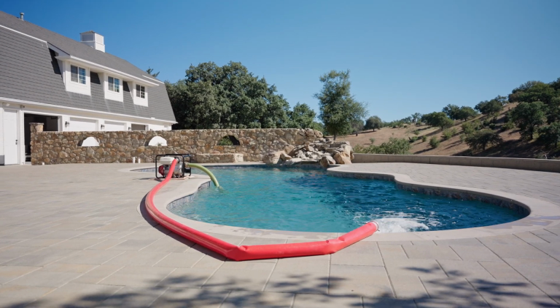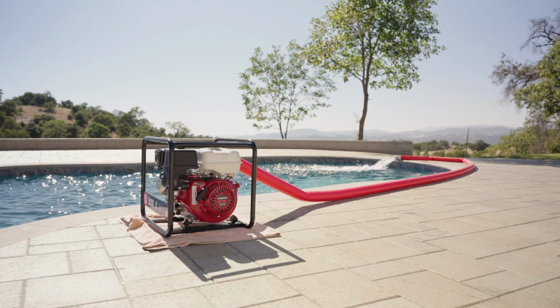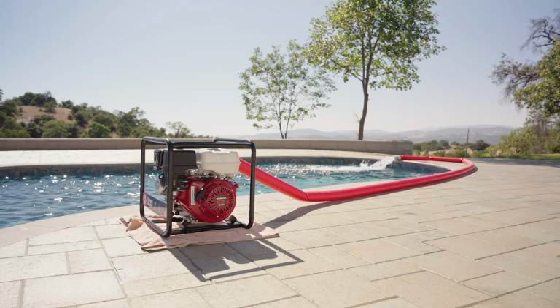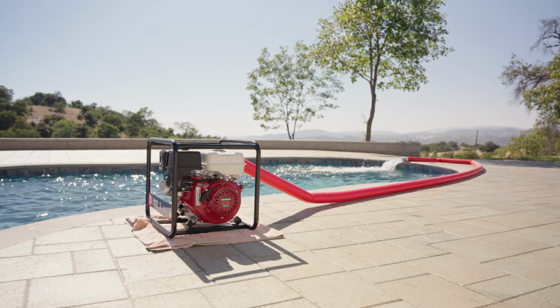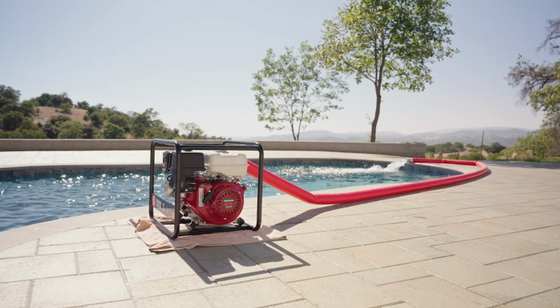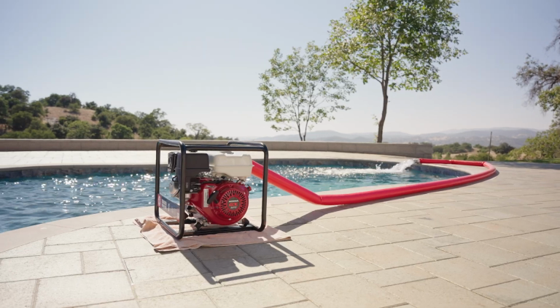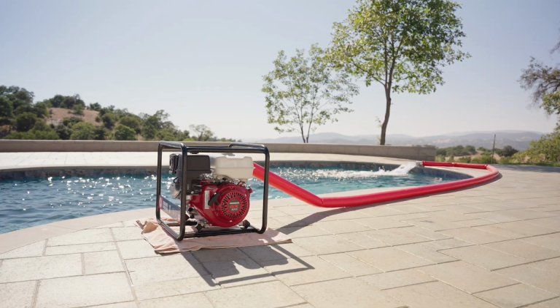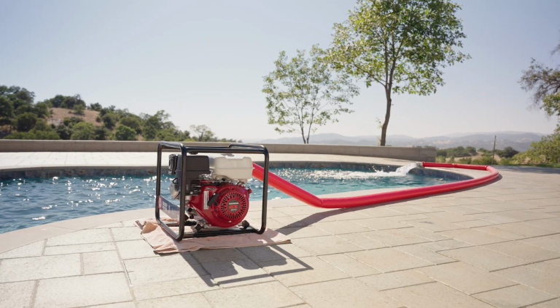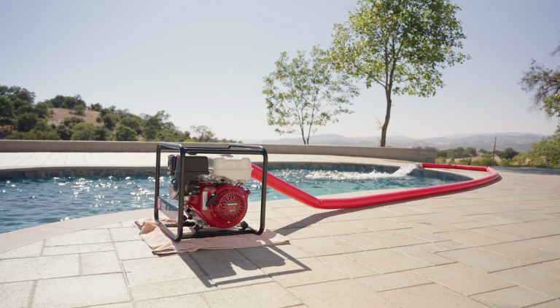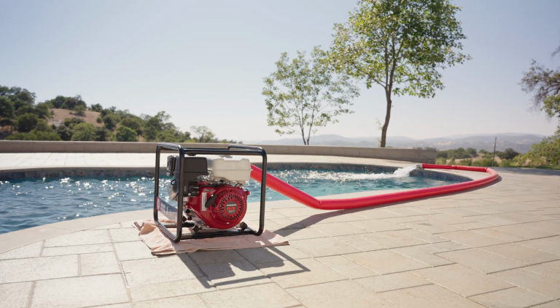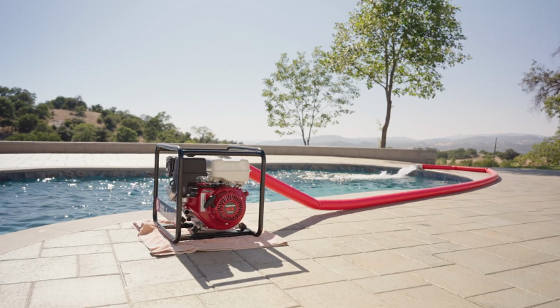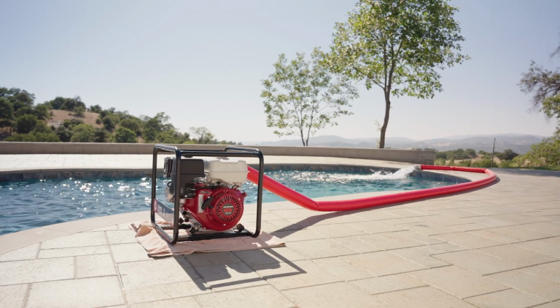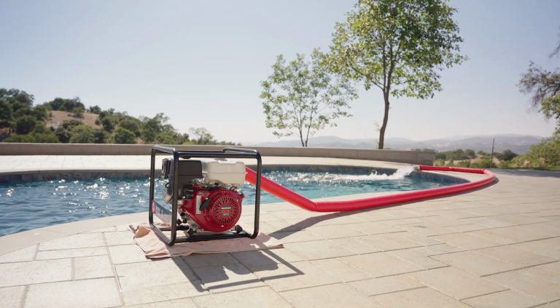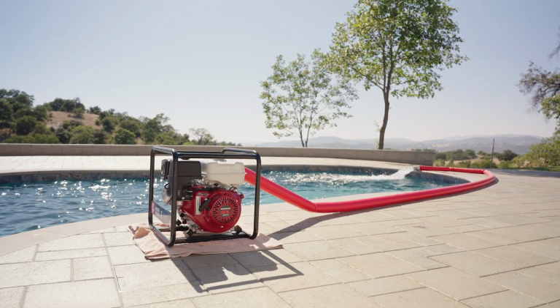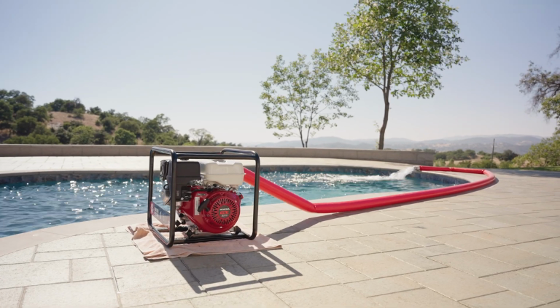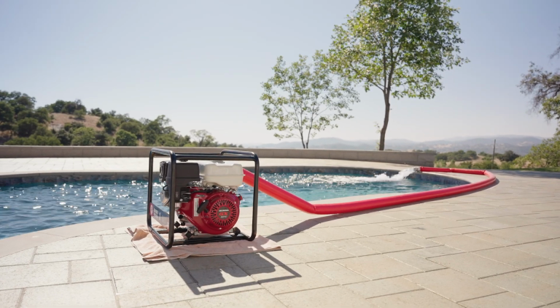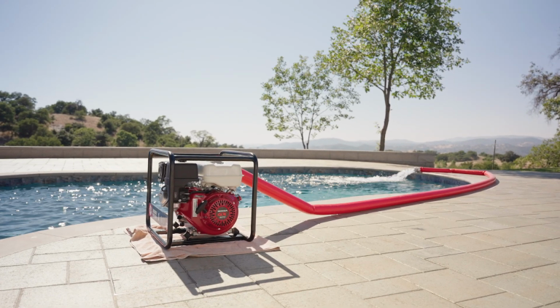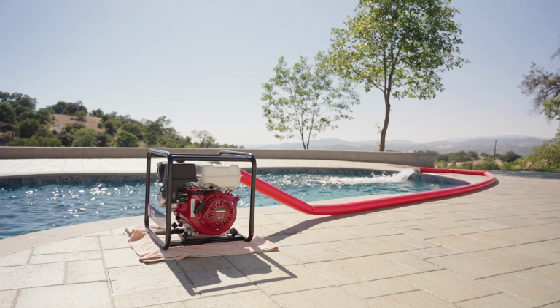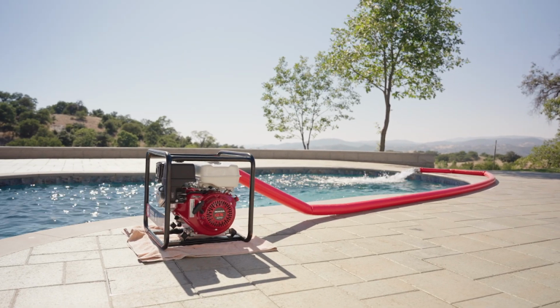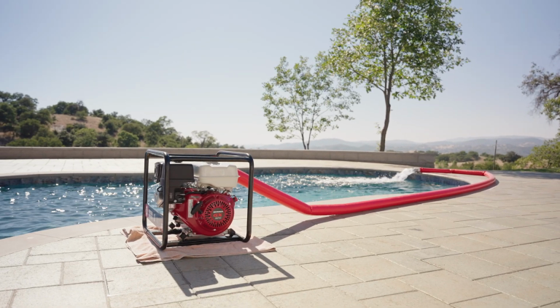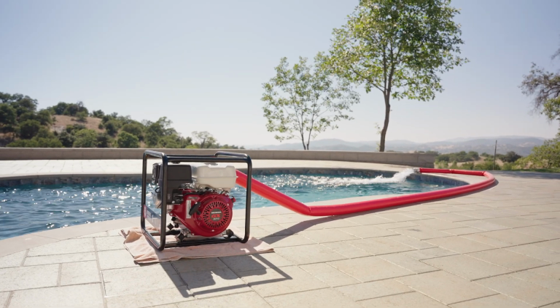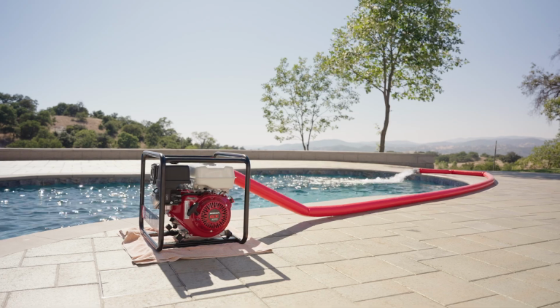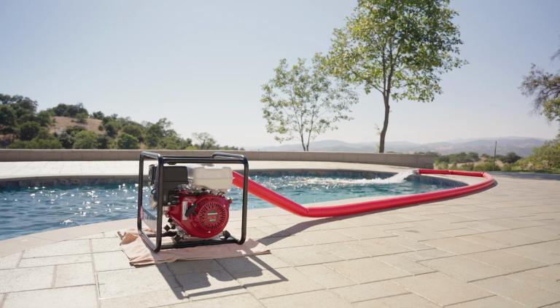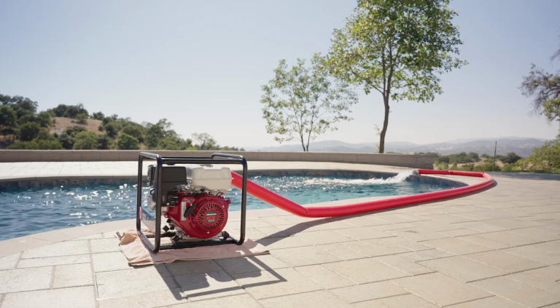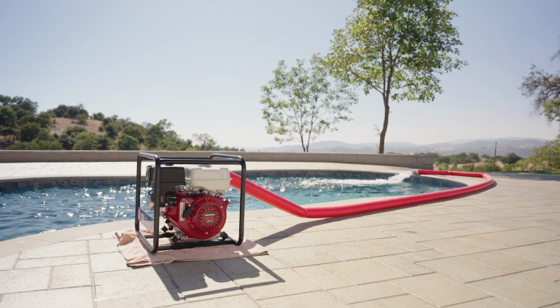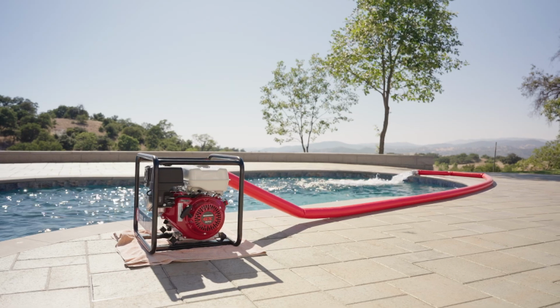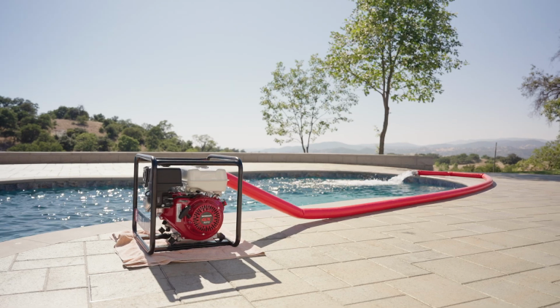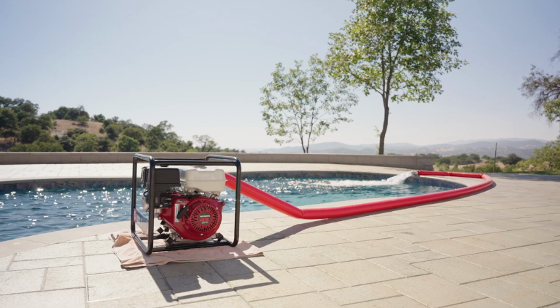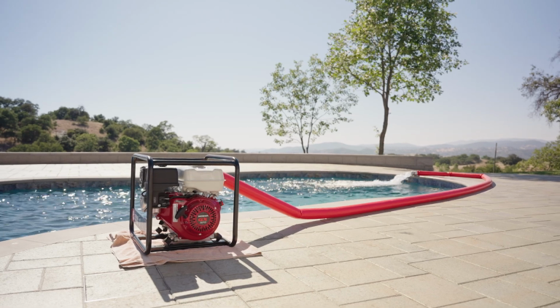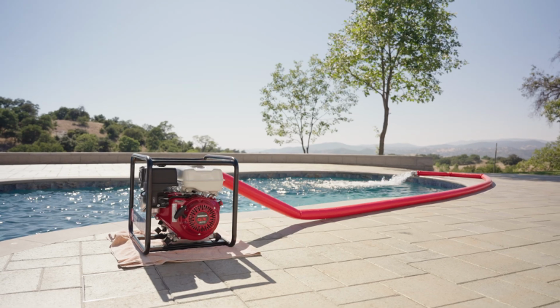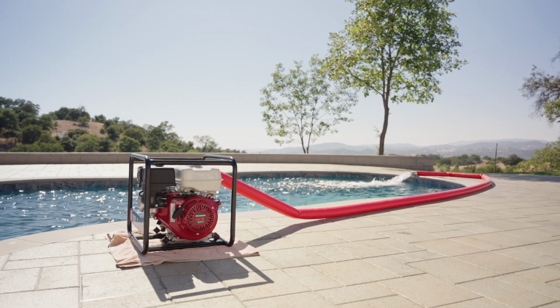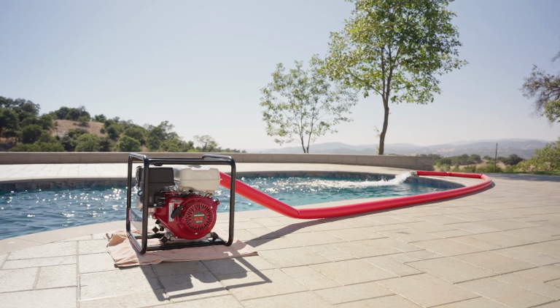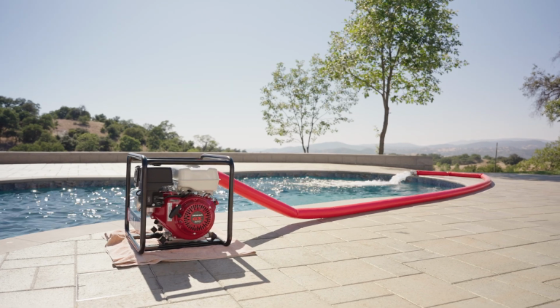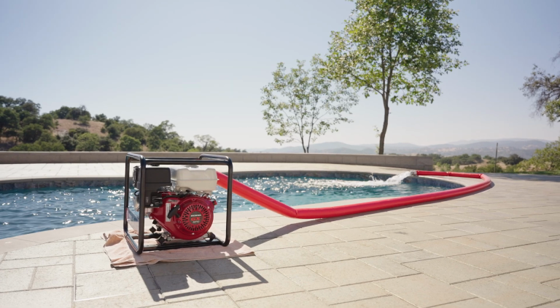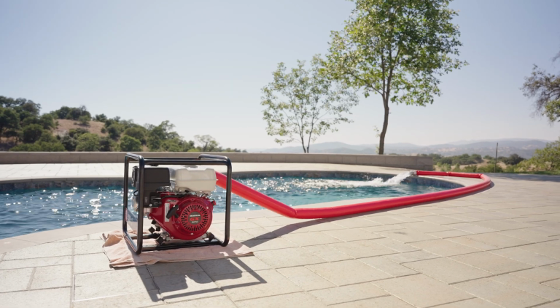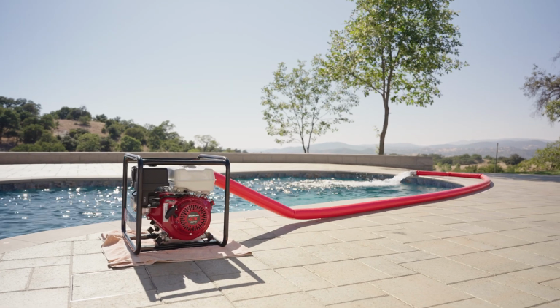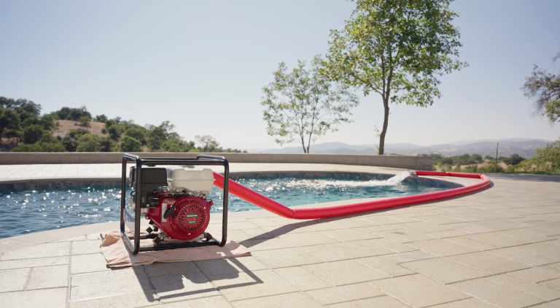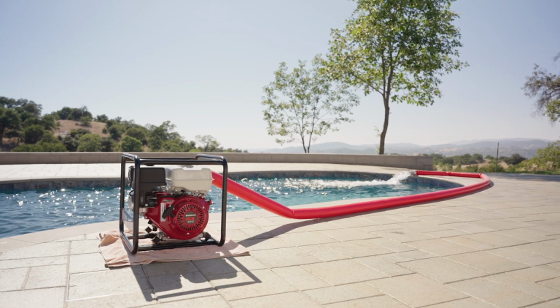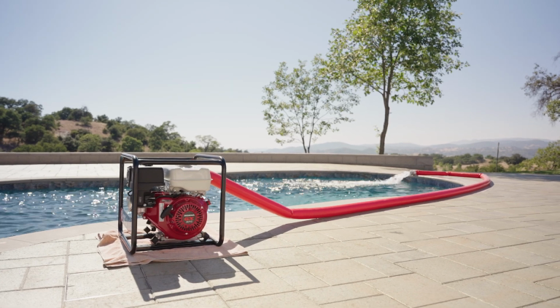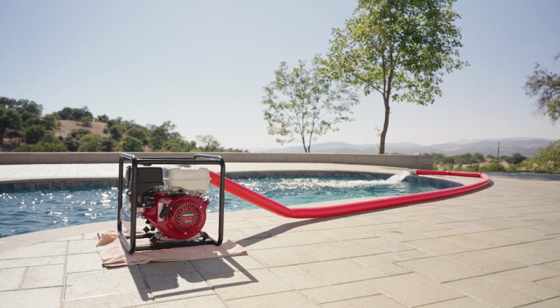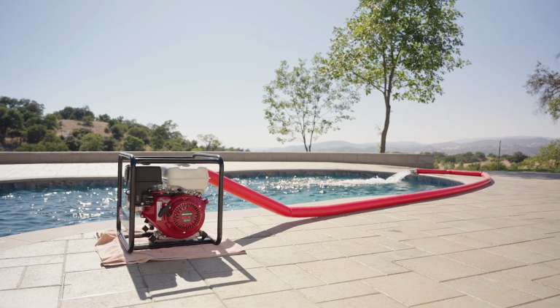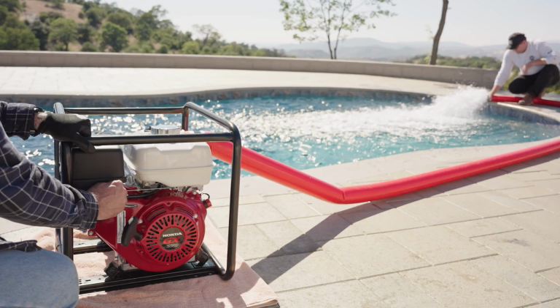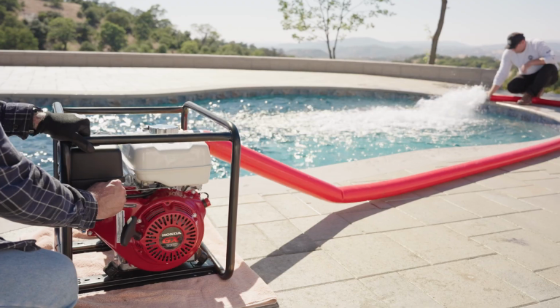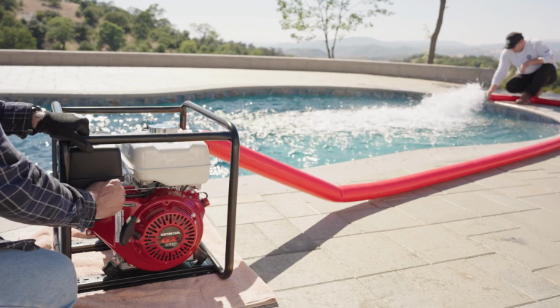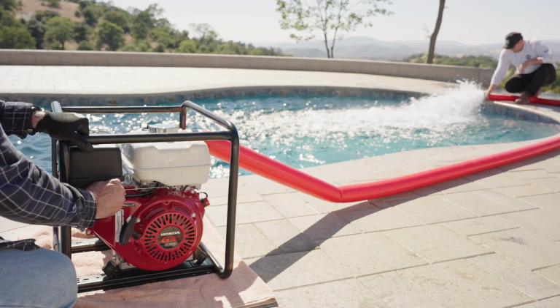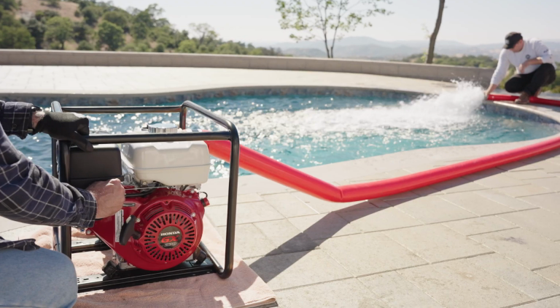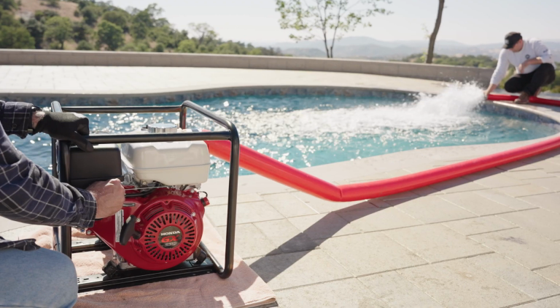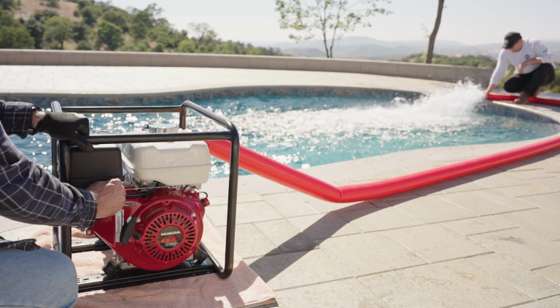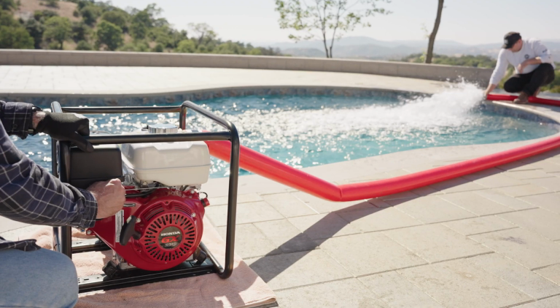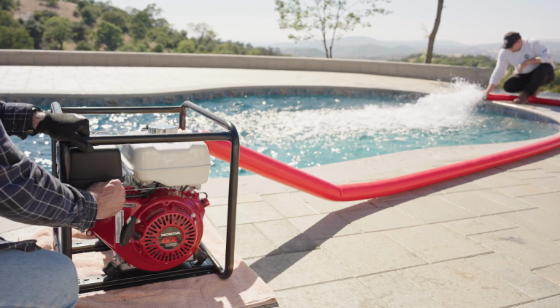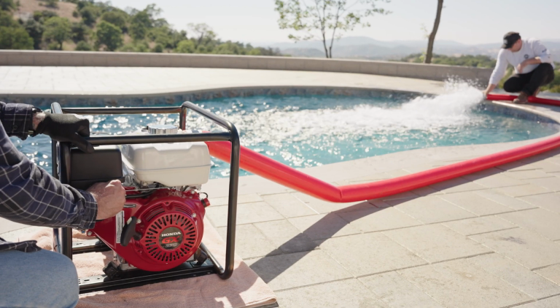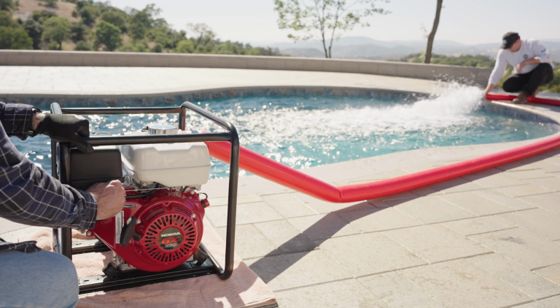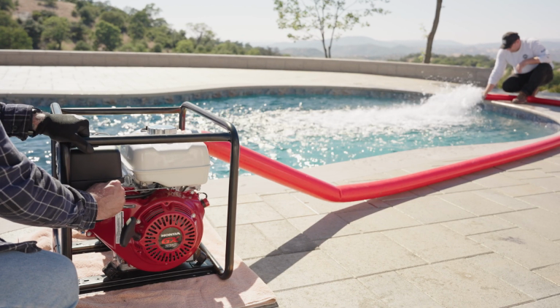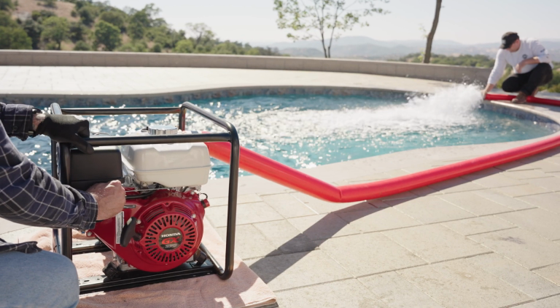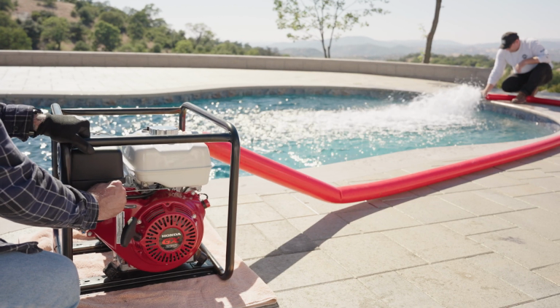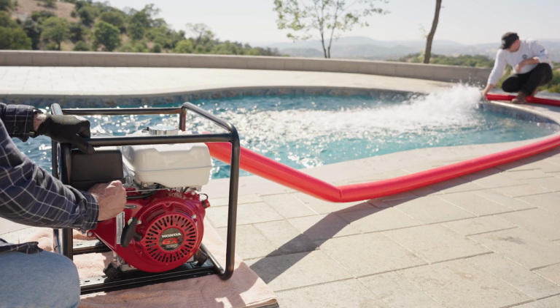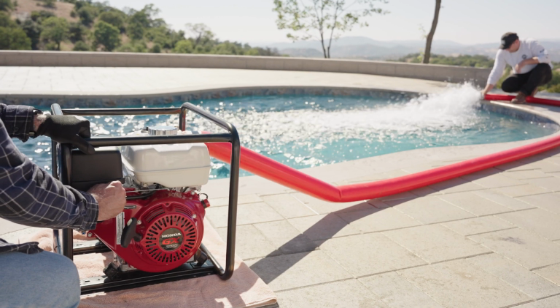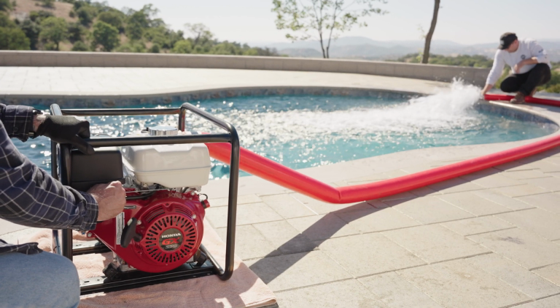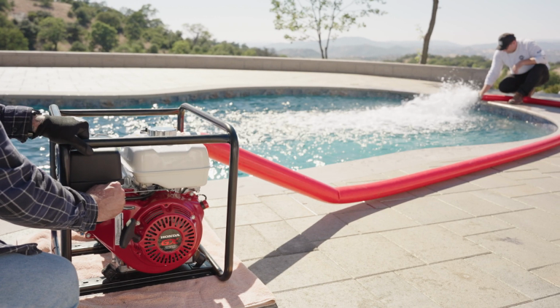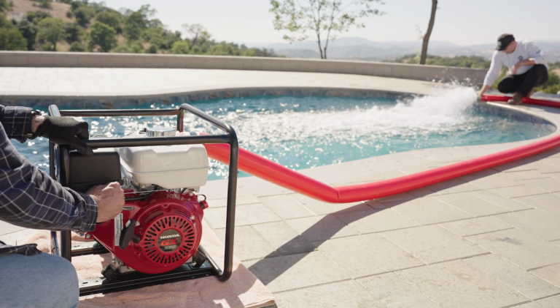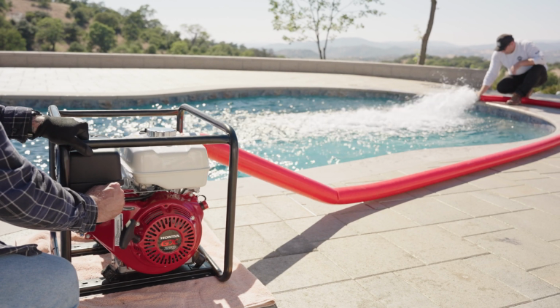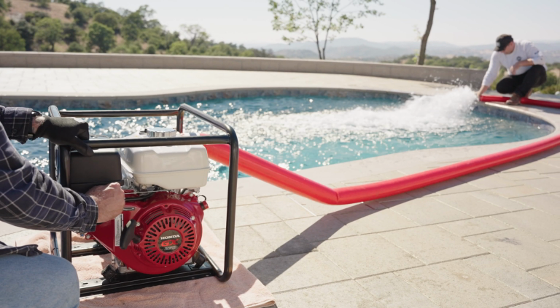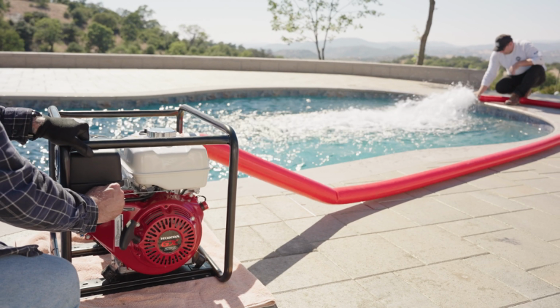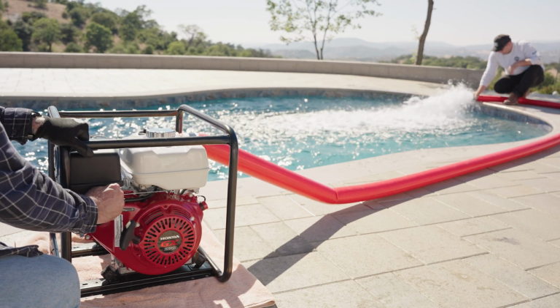For best performance, place the pump near water level and use the shortest compatible hoses to improve efficiency and reduce priming time.